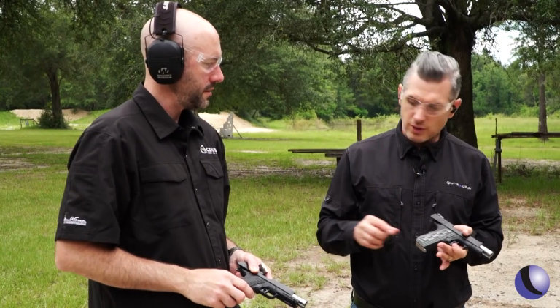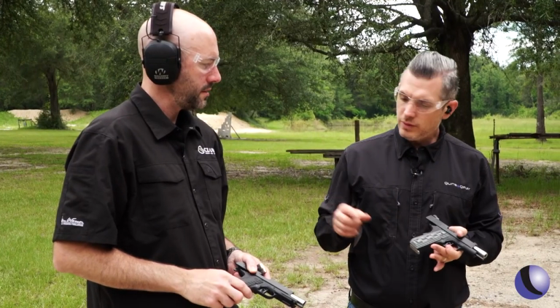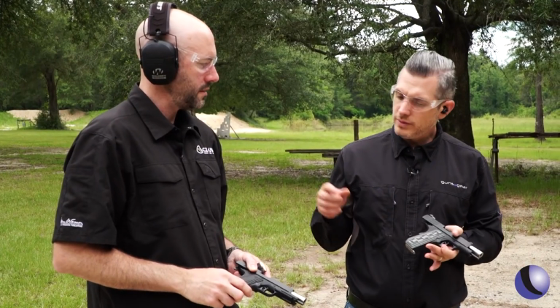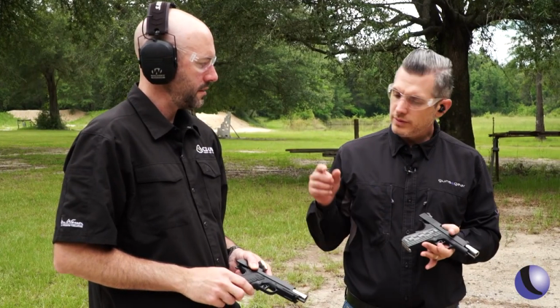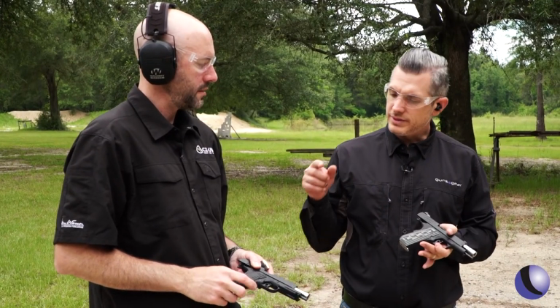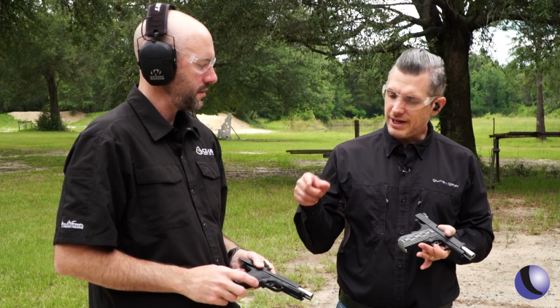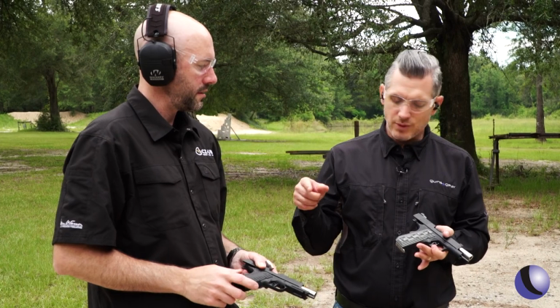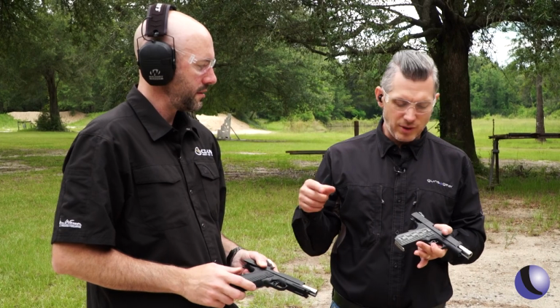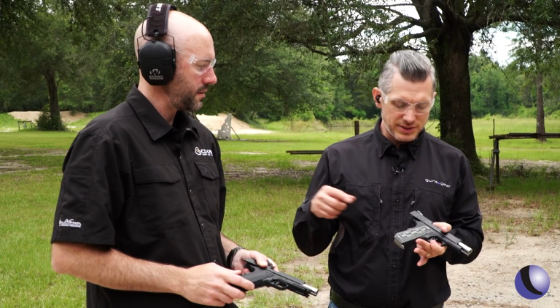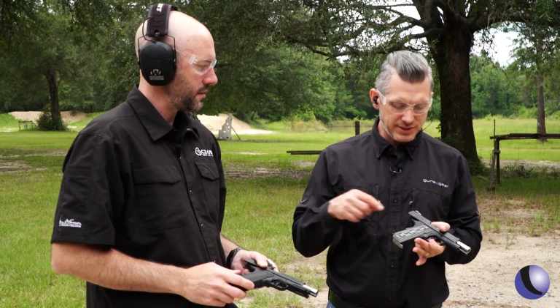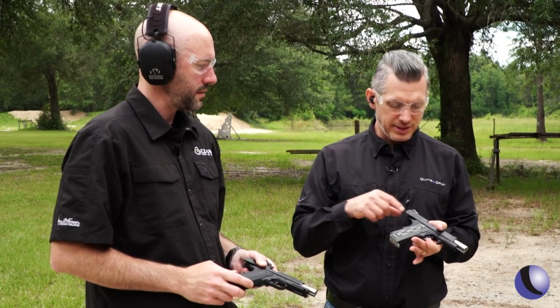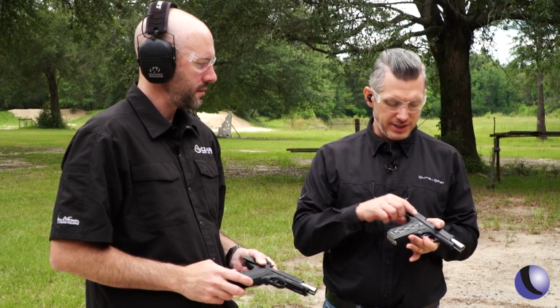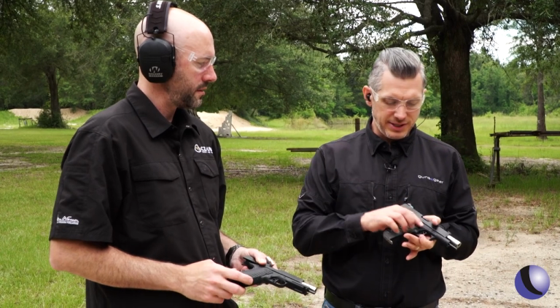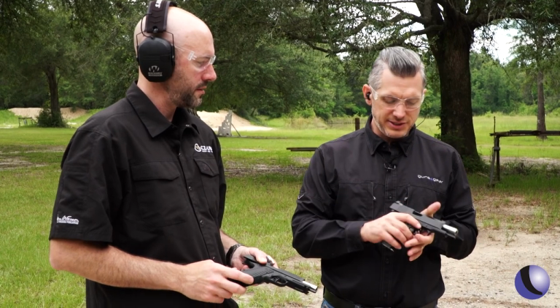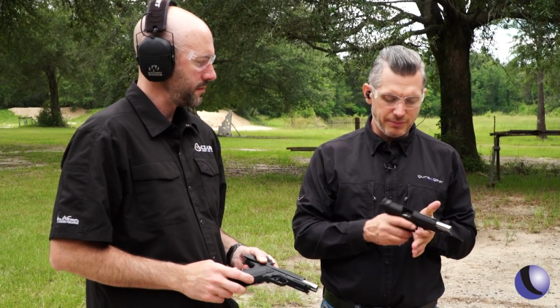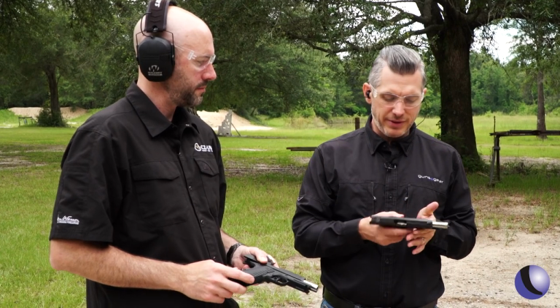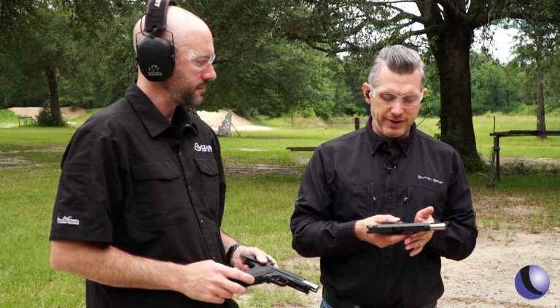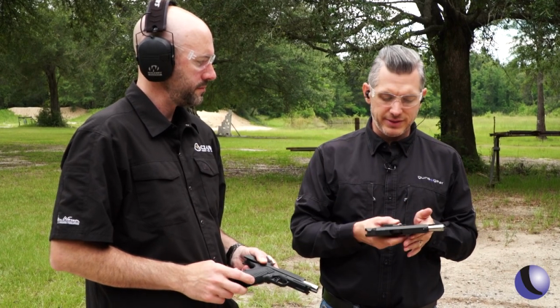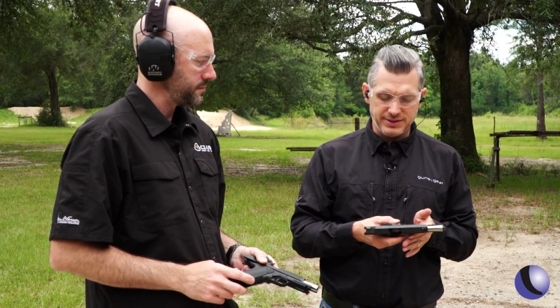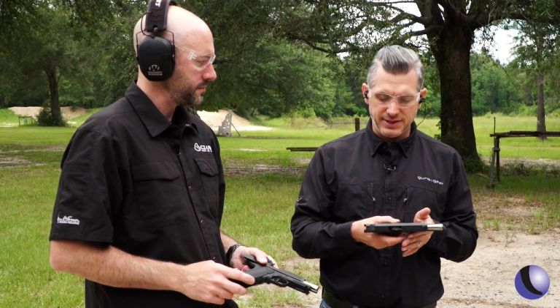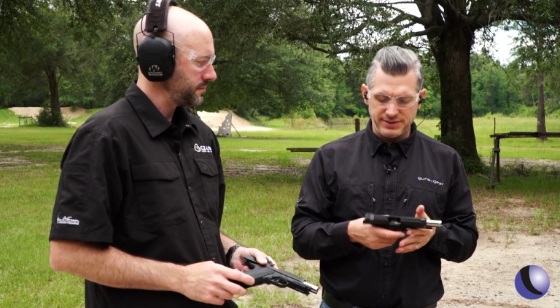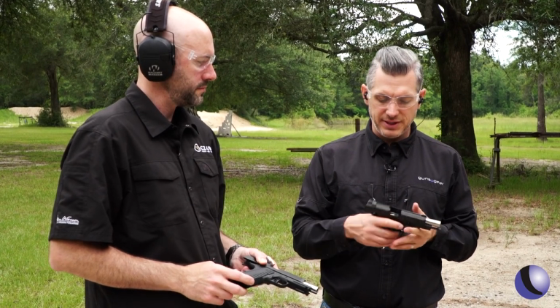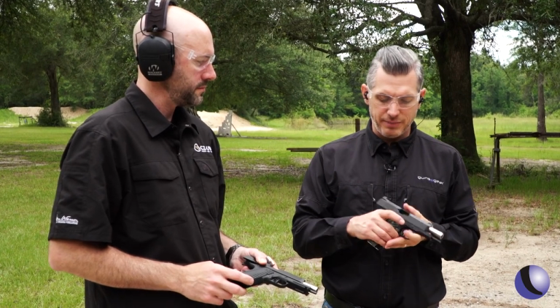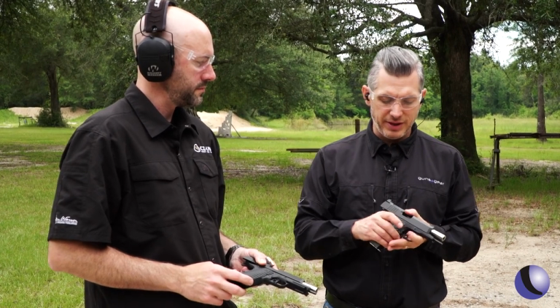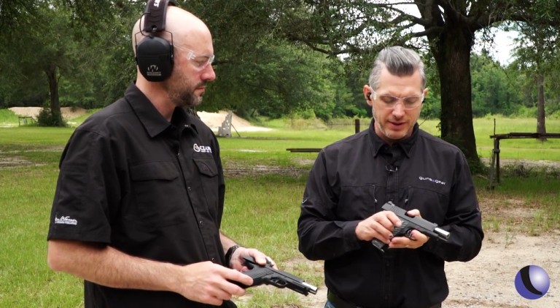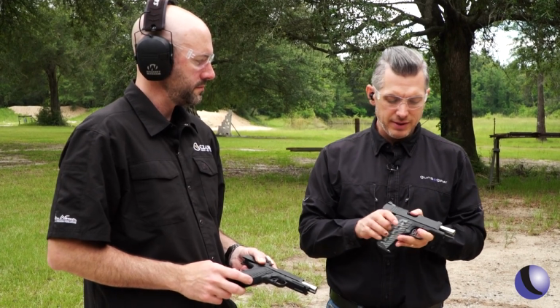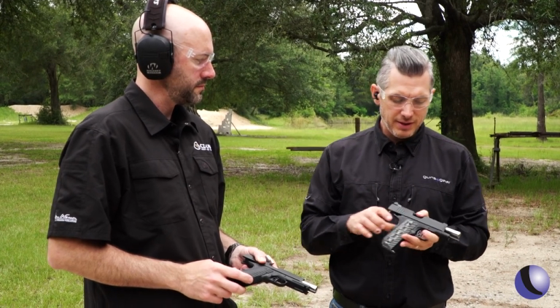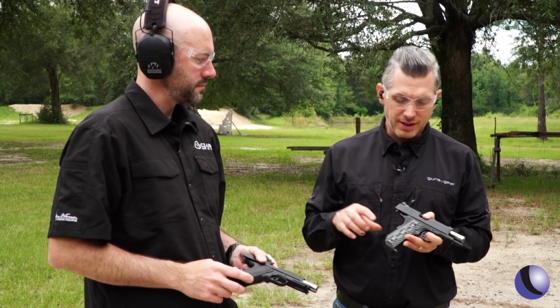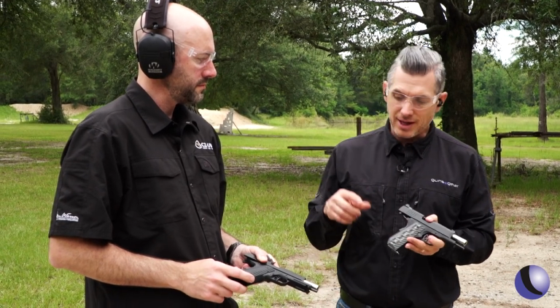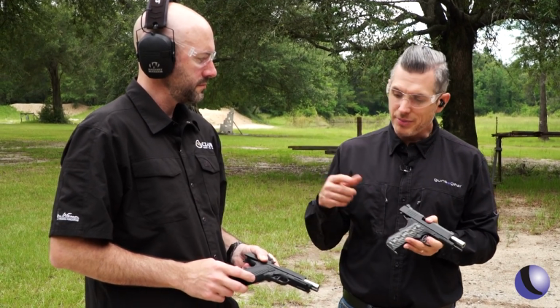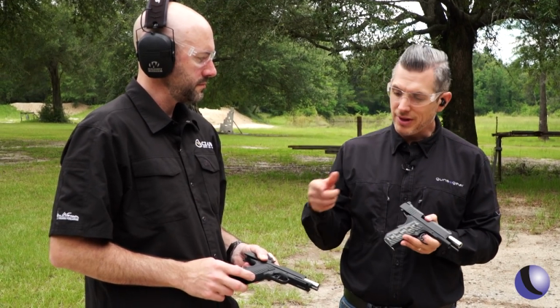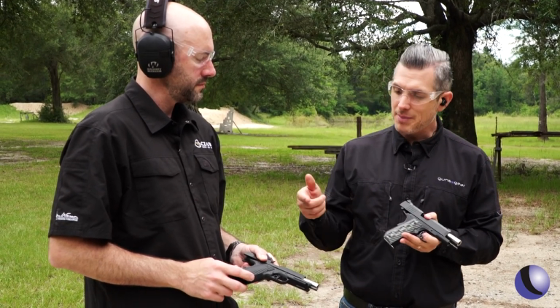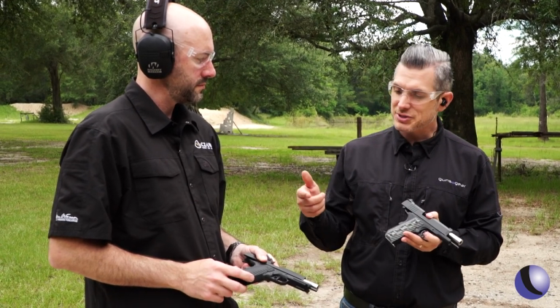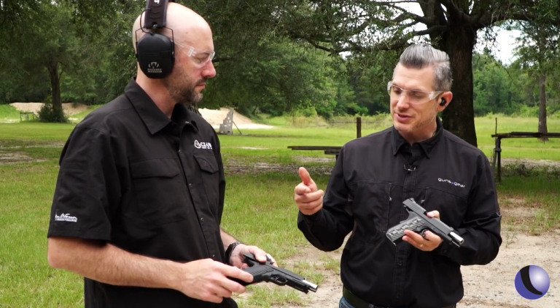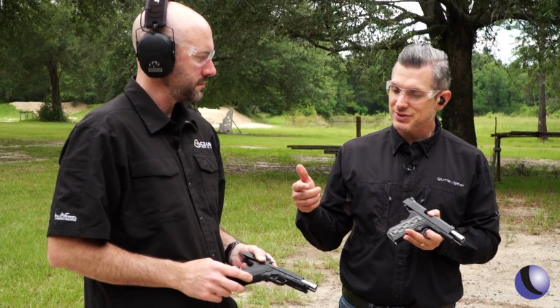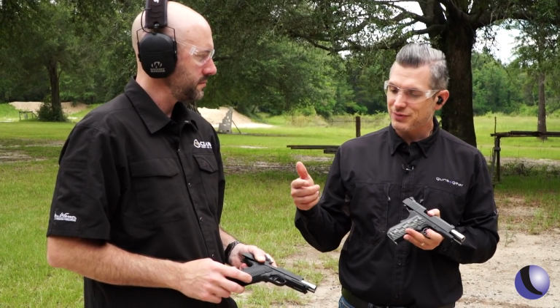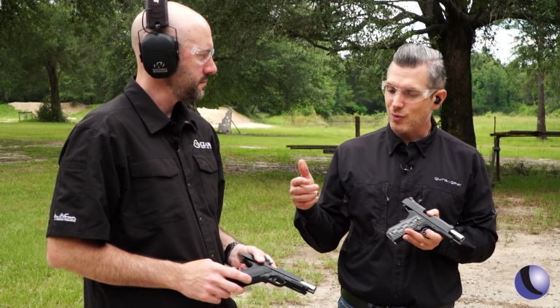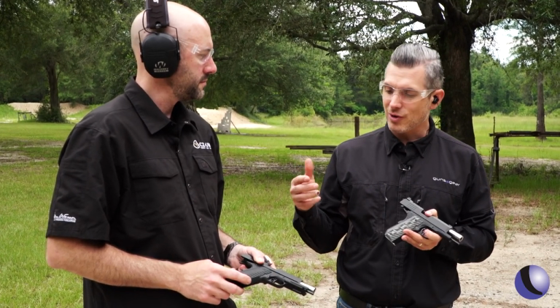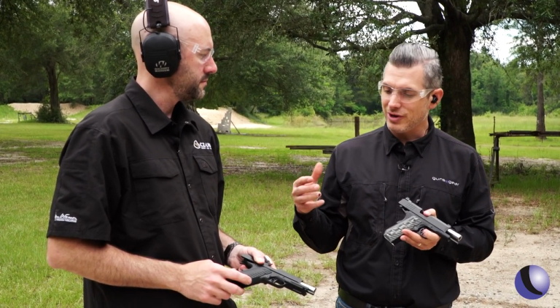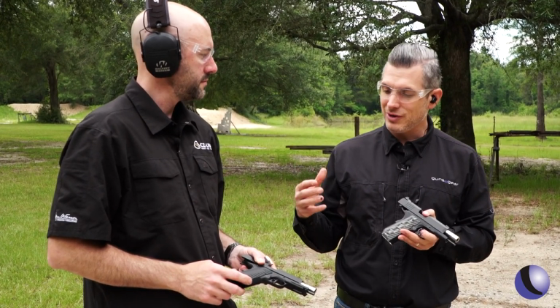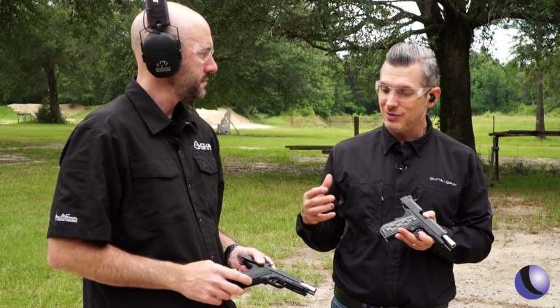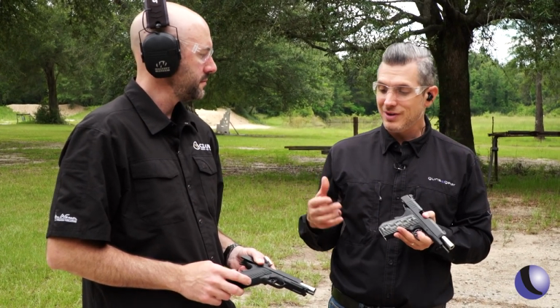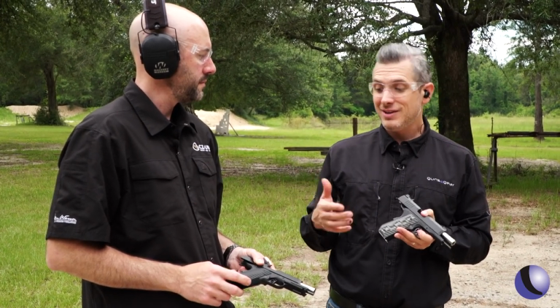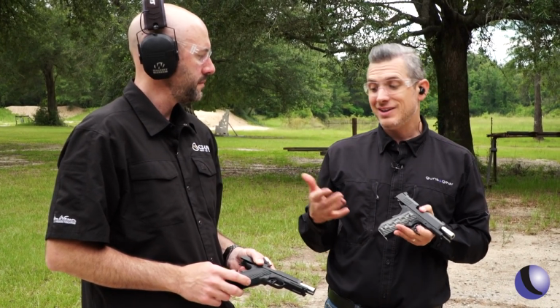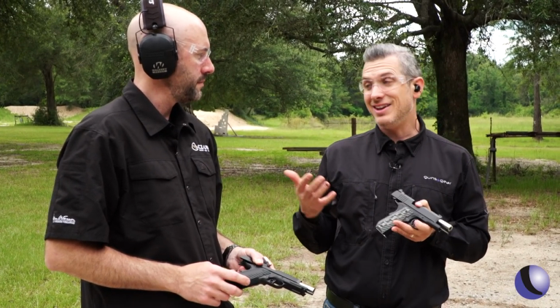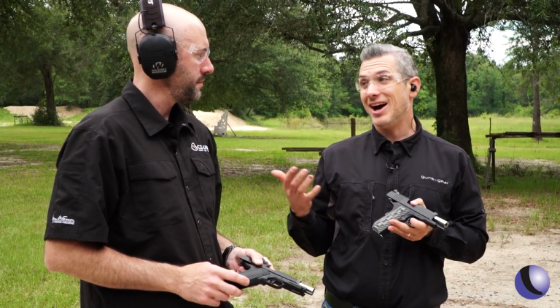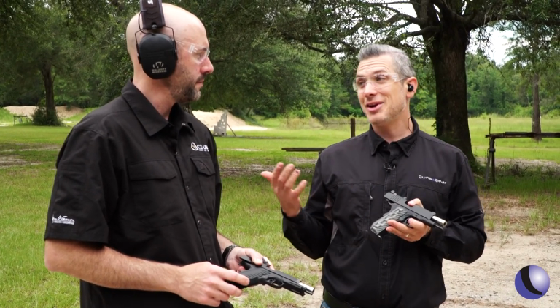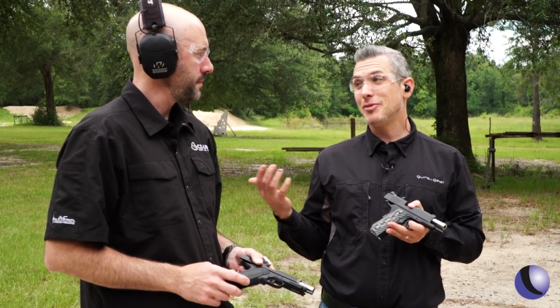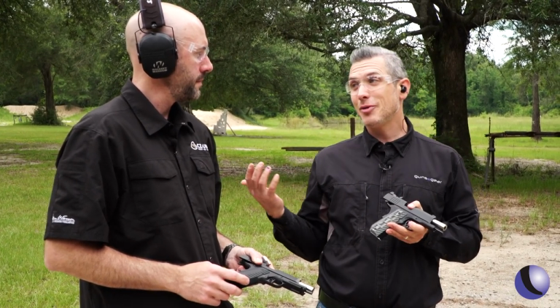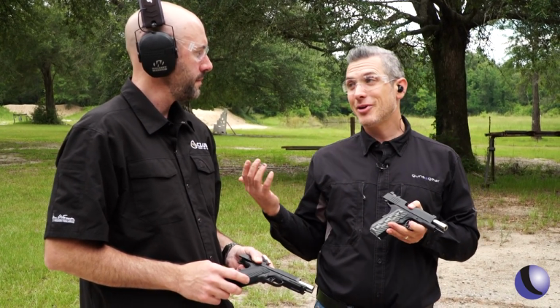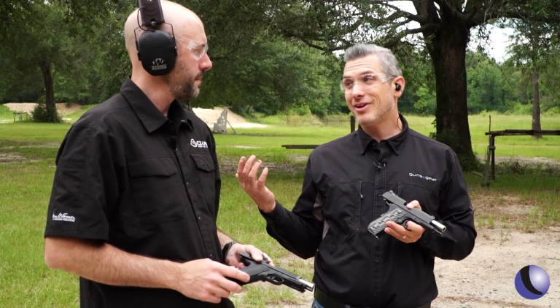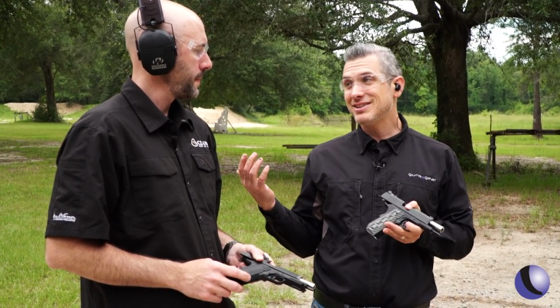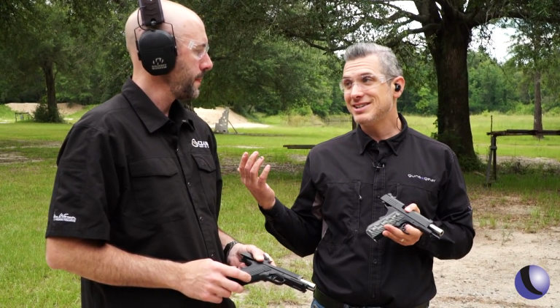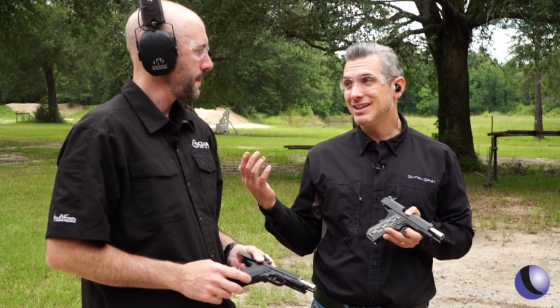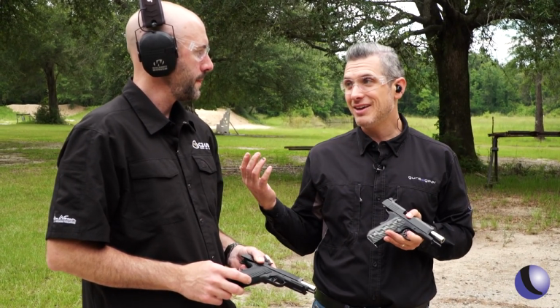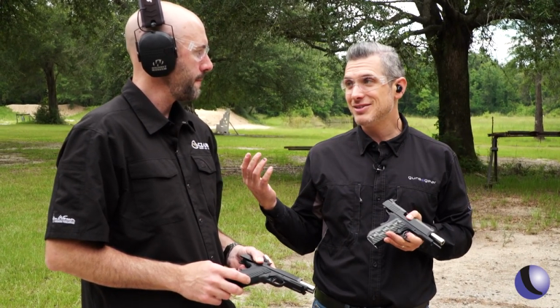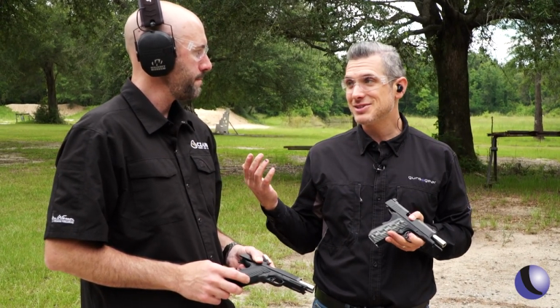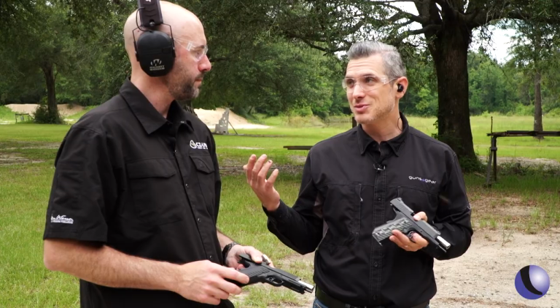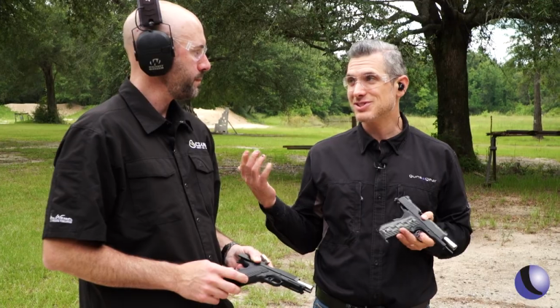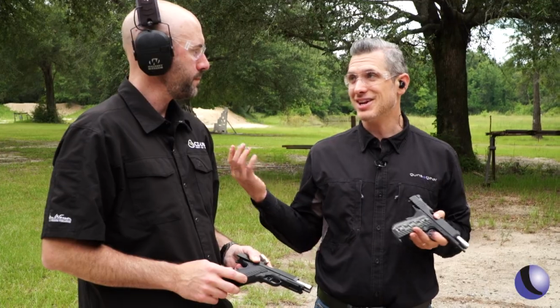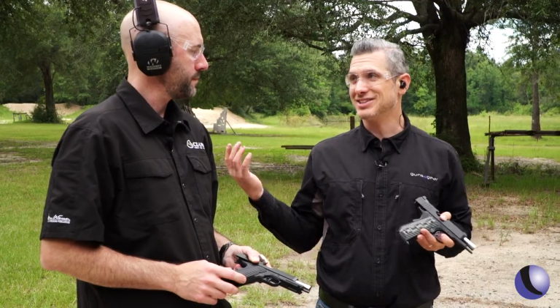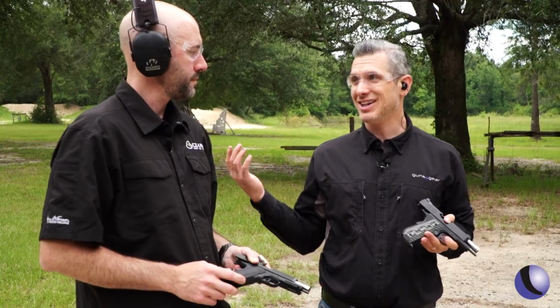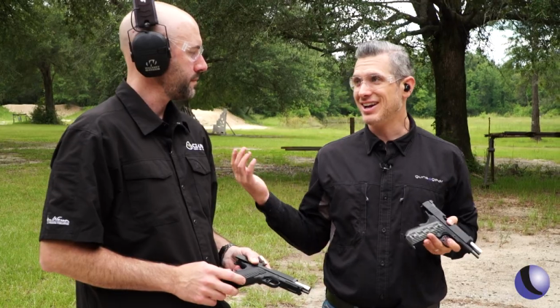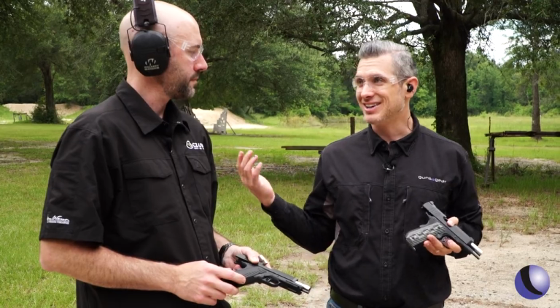Dan Wesson — the ECP and the TCP — a couple of great options for you. Nine millimeter 1911s: what's not to like?